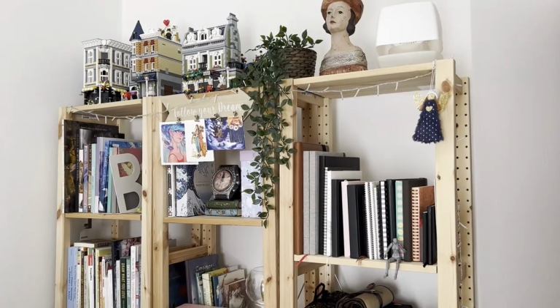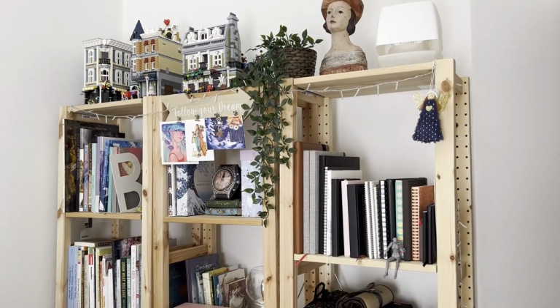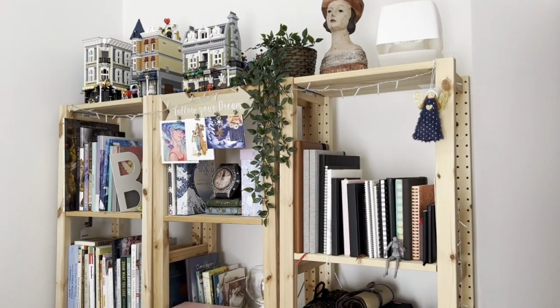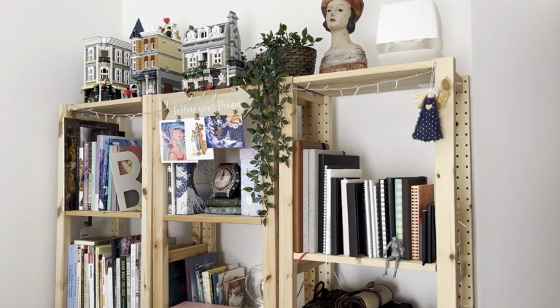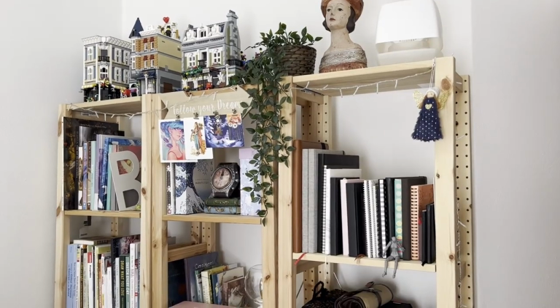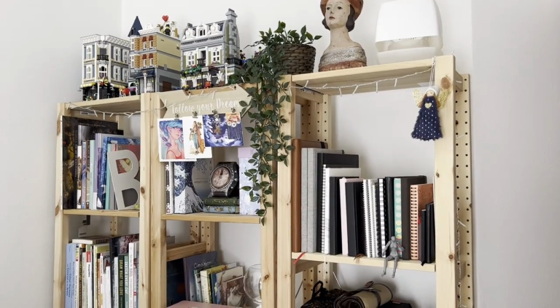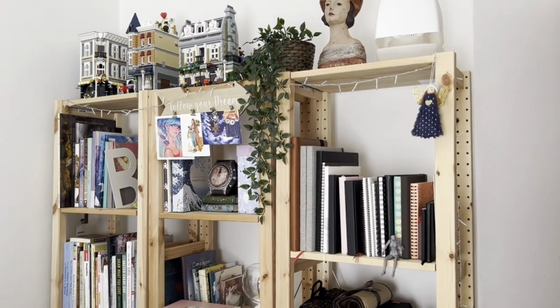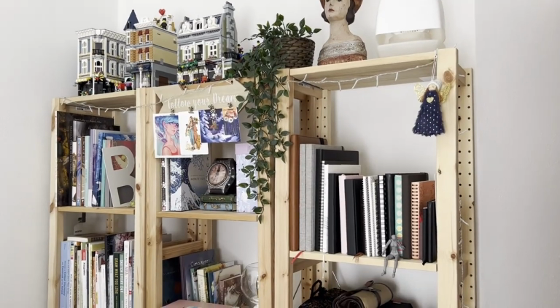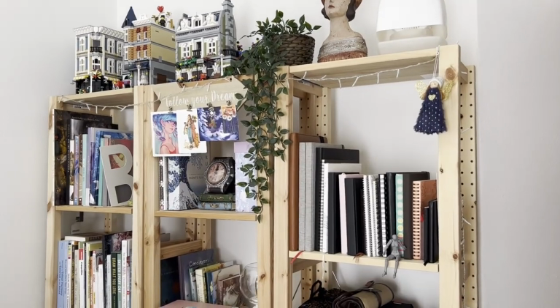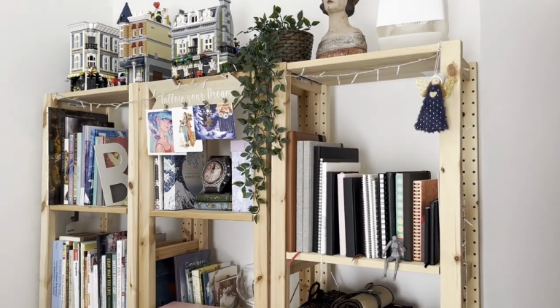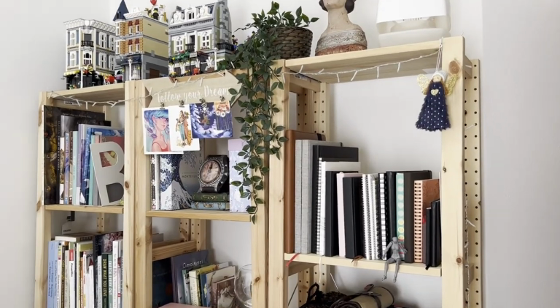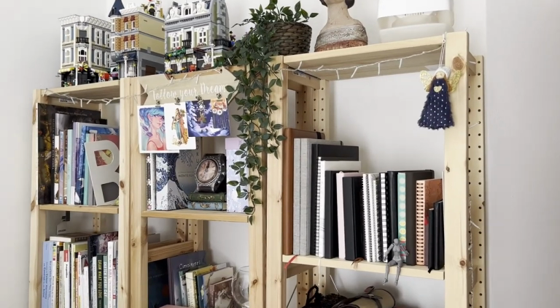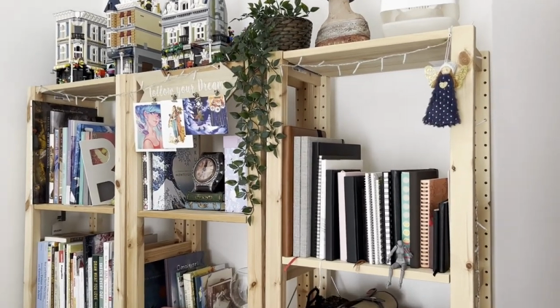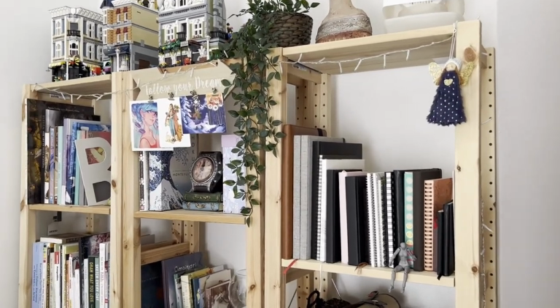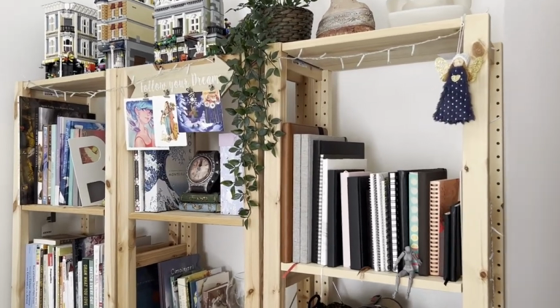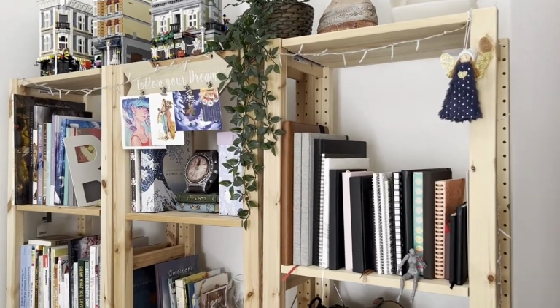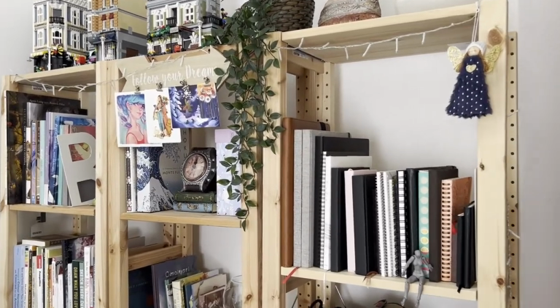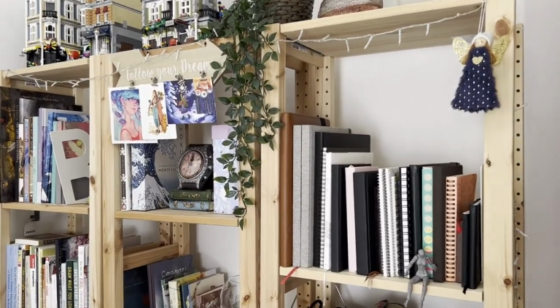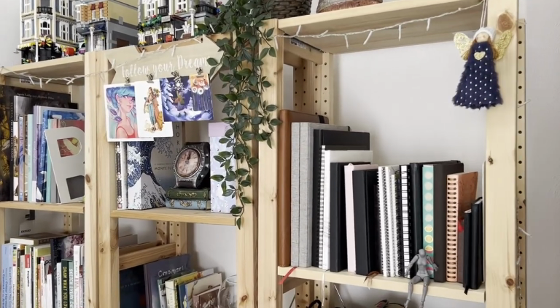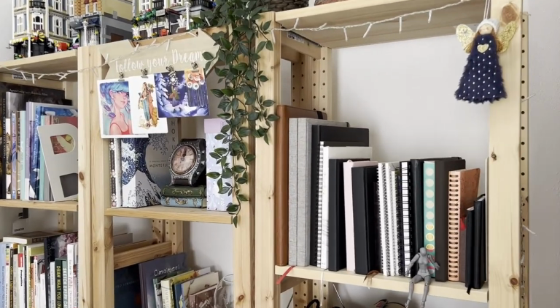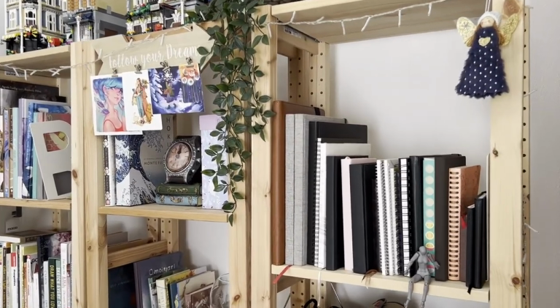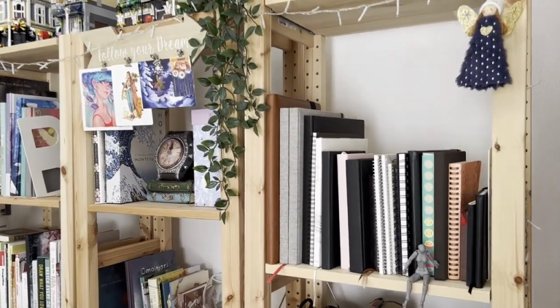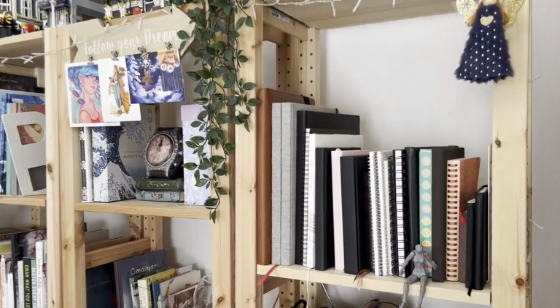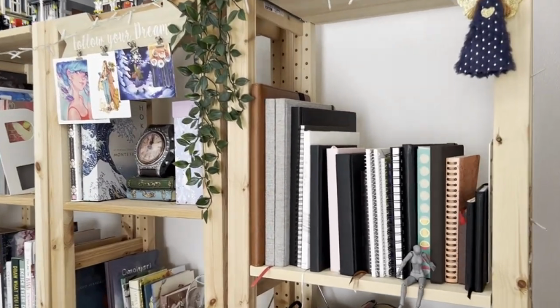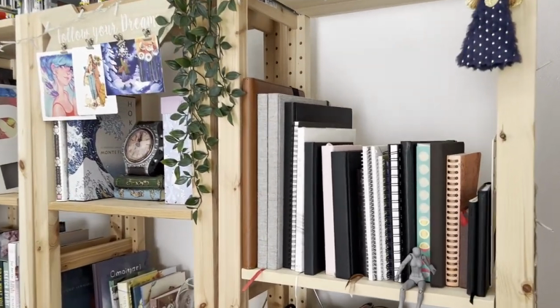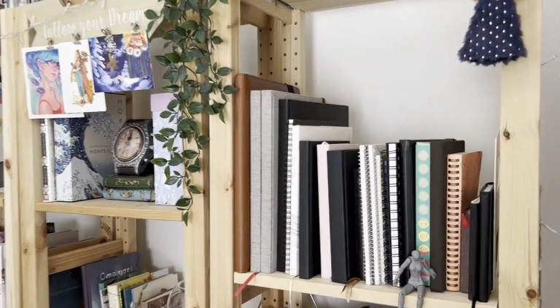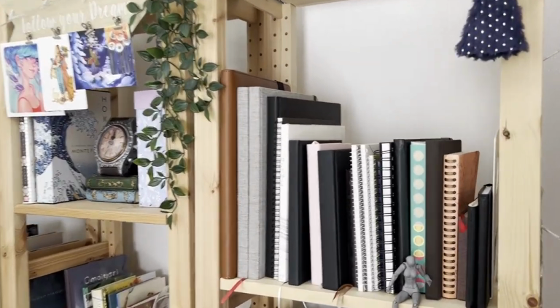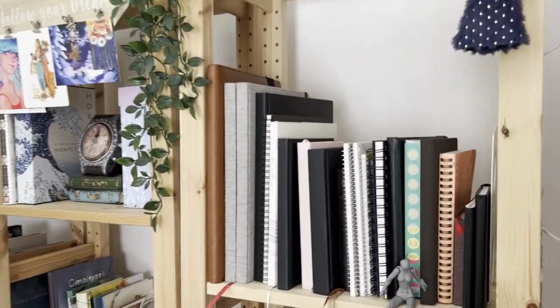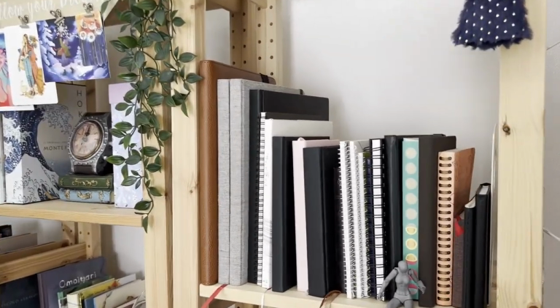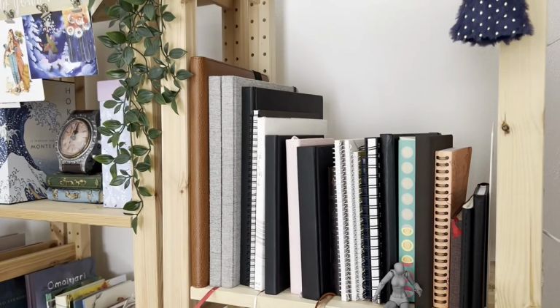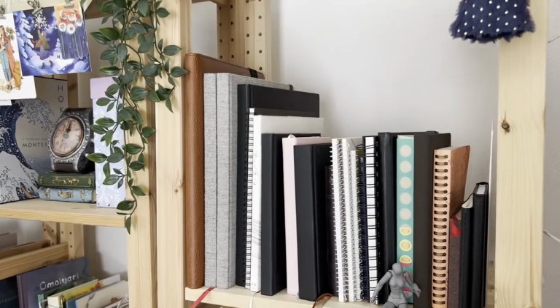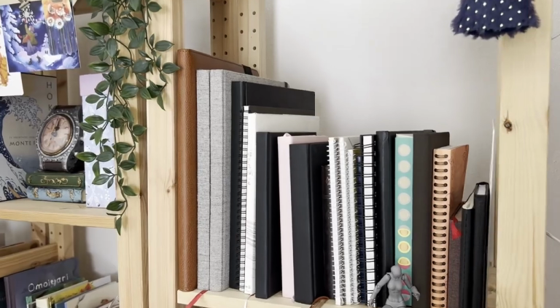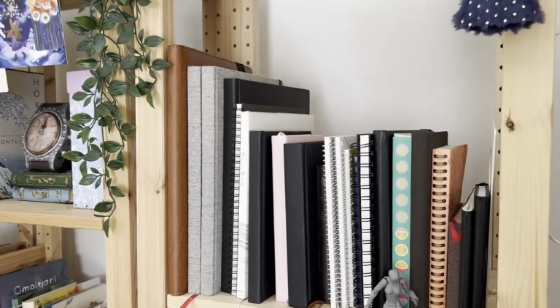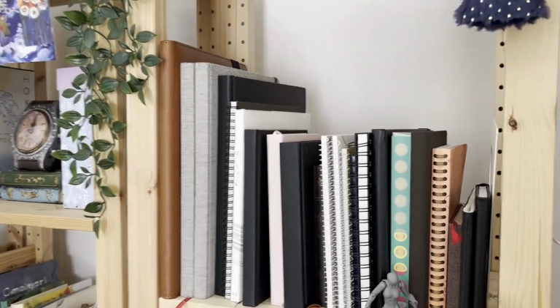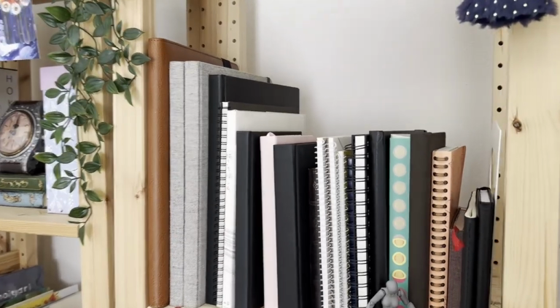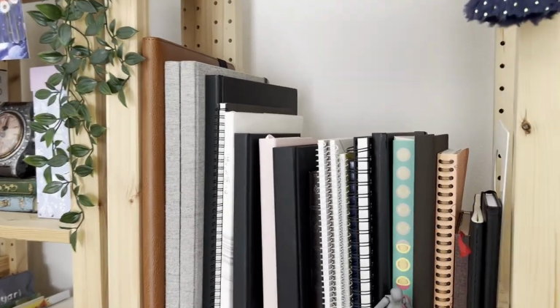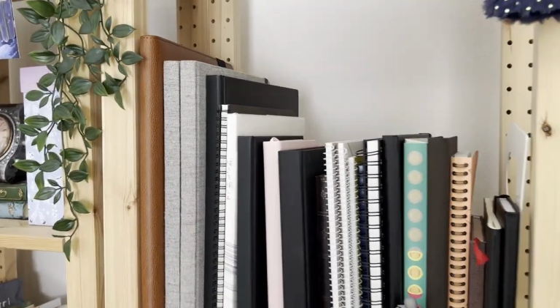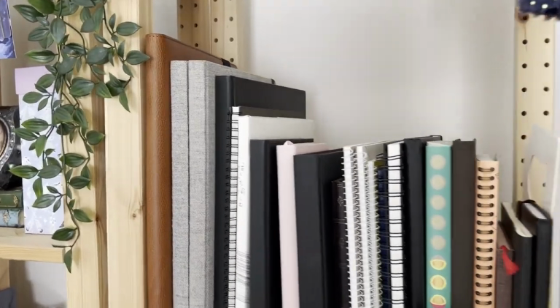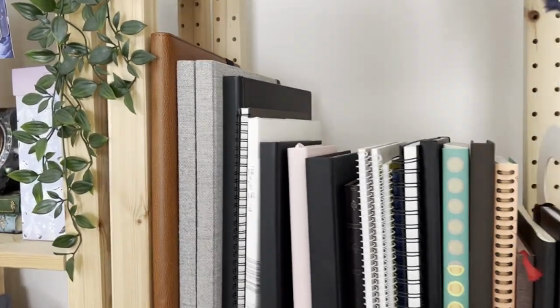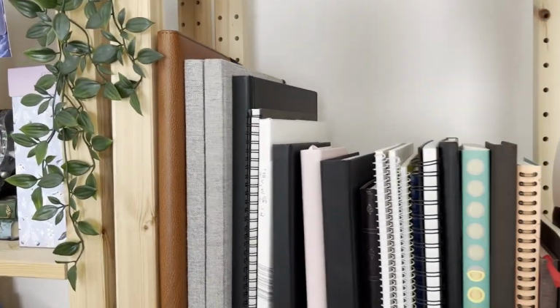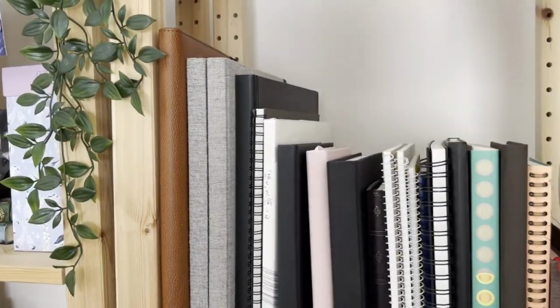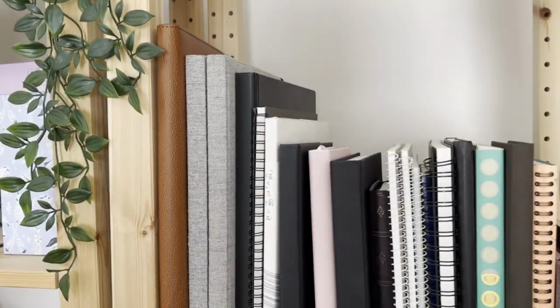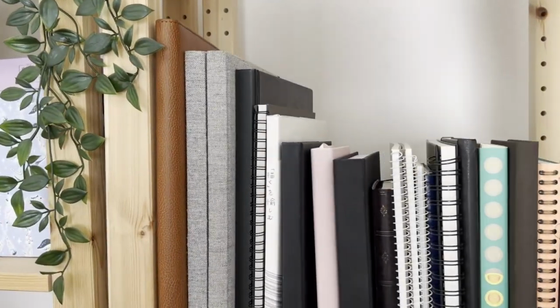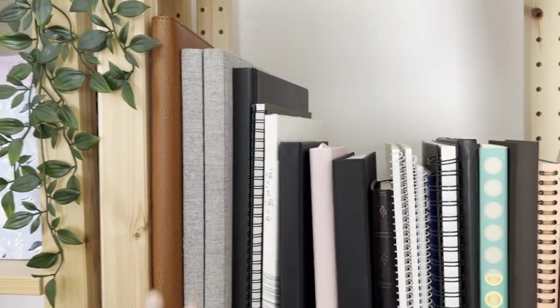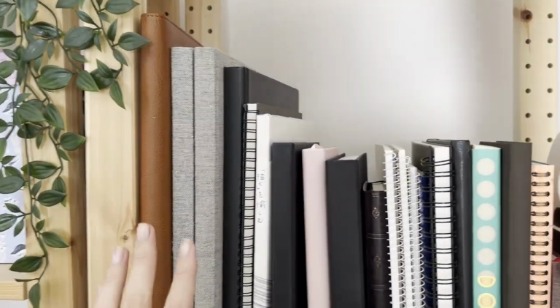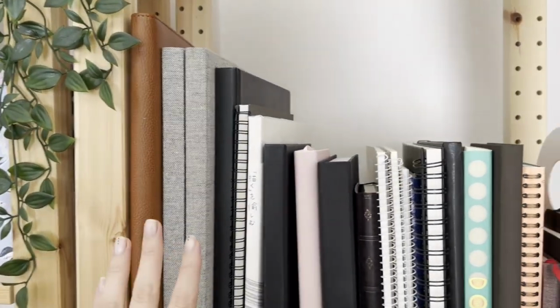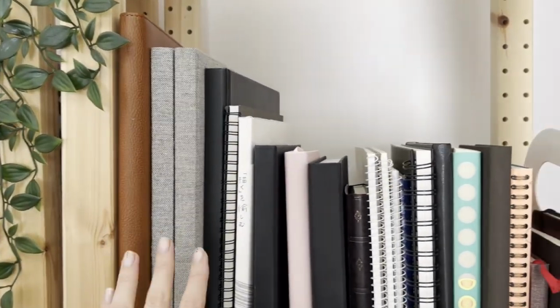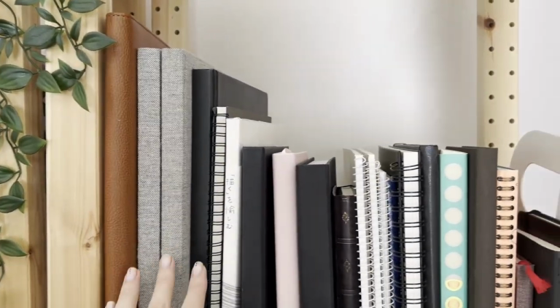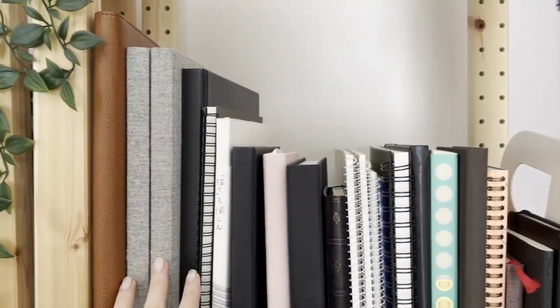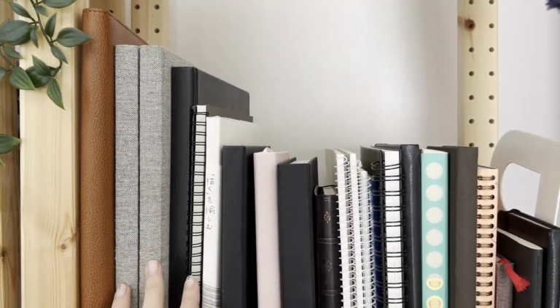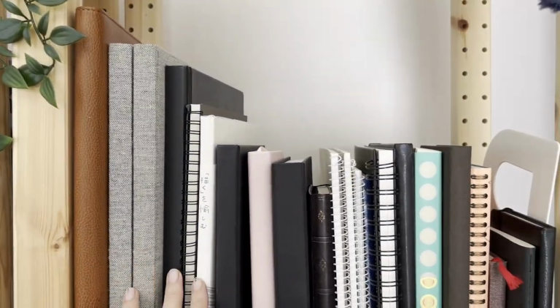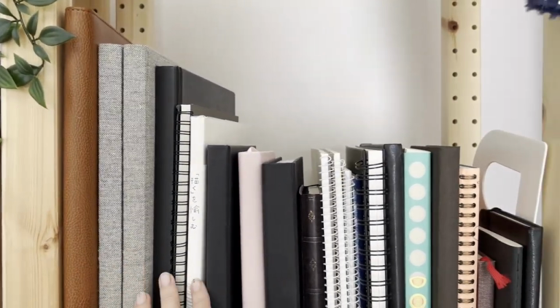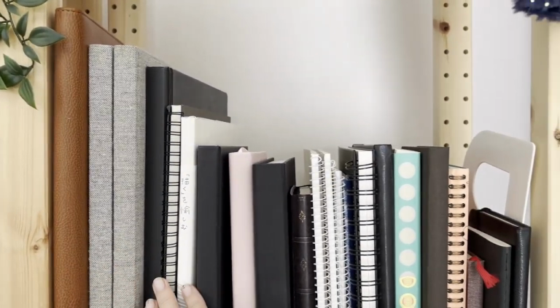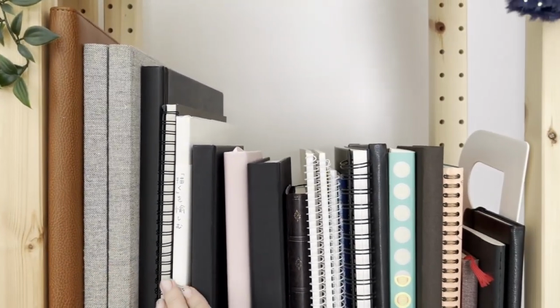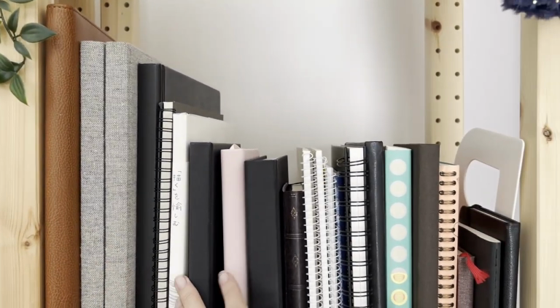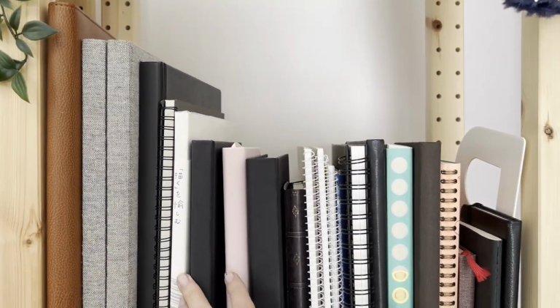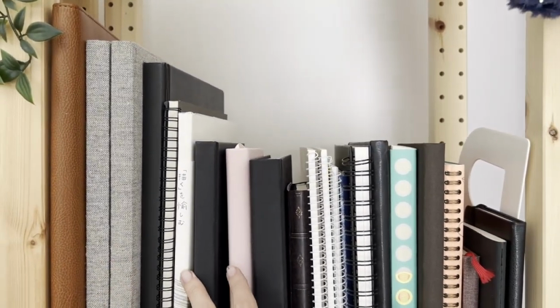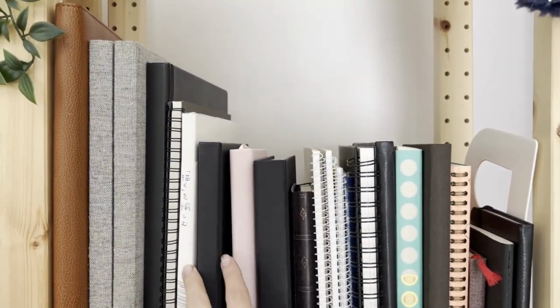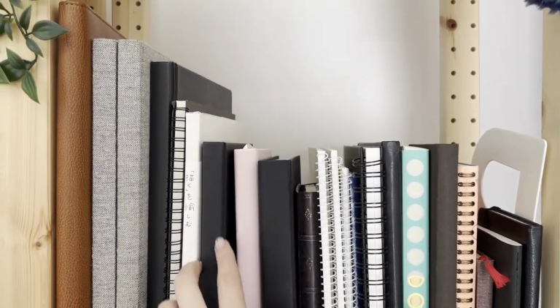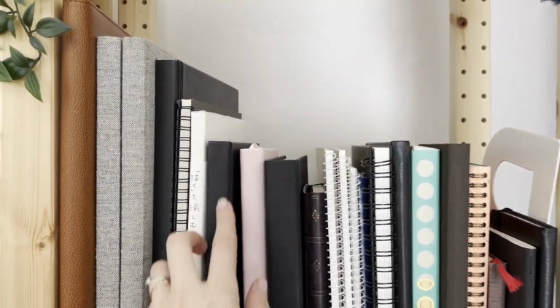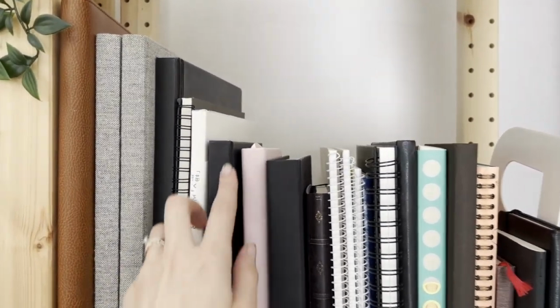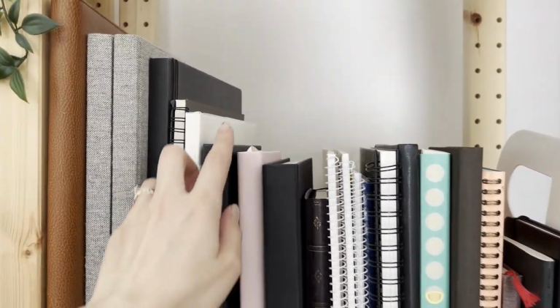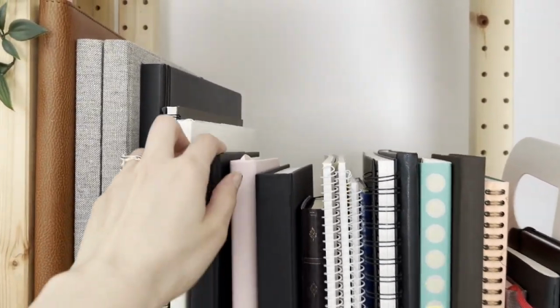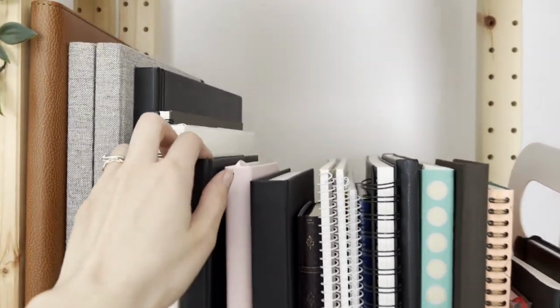This is the other place where I keep my art supplies, and it's part of the bookcase that I made using the very cheap shelving units from IKEA.